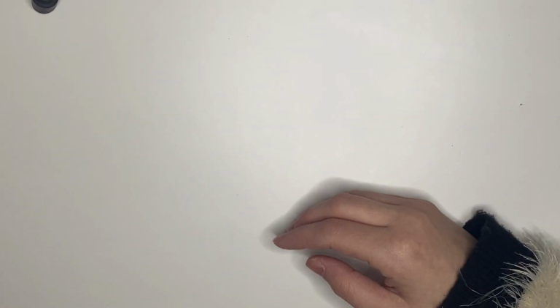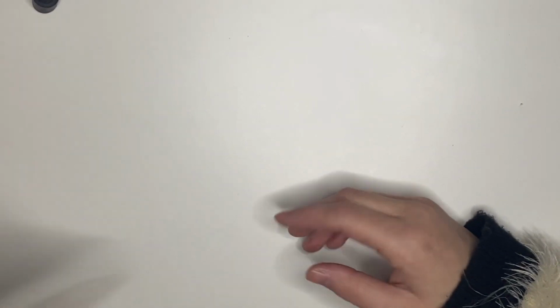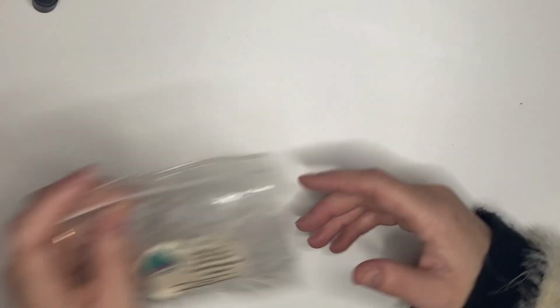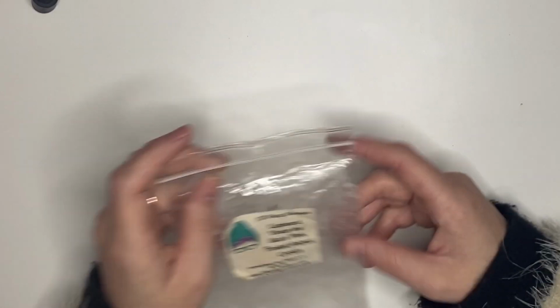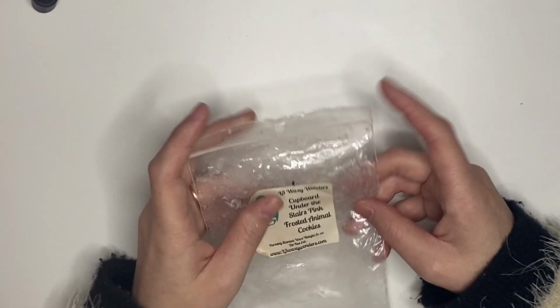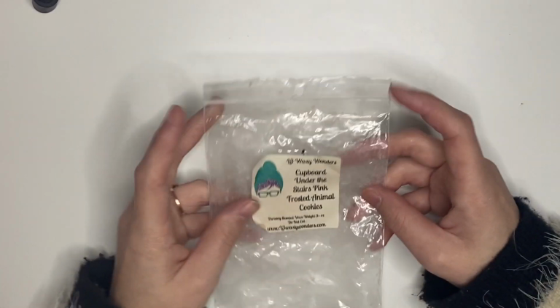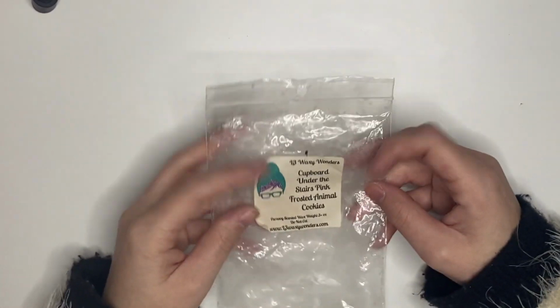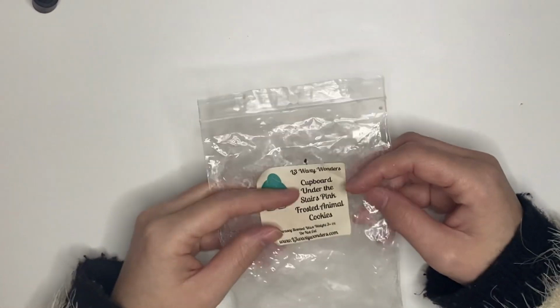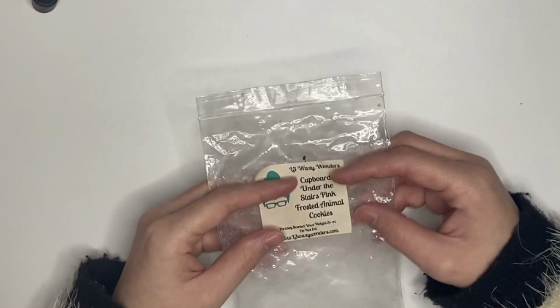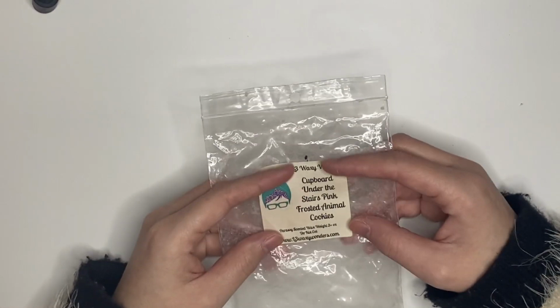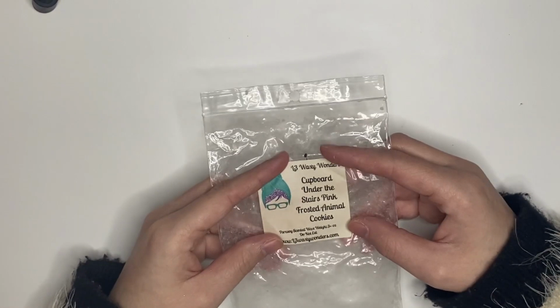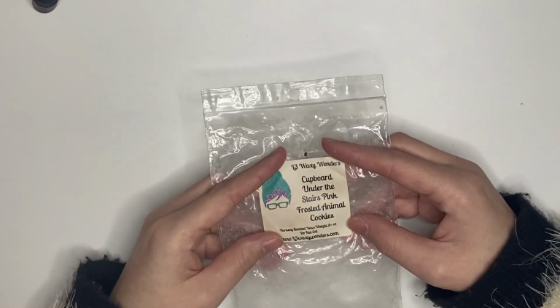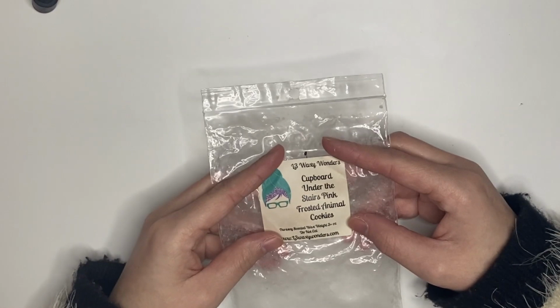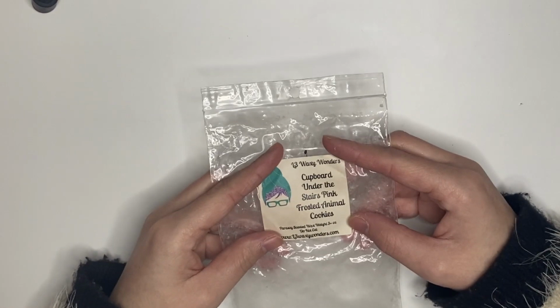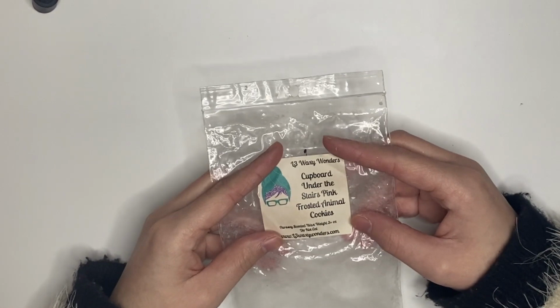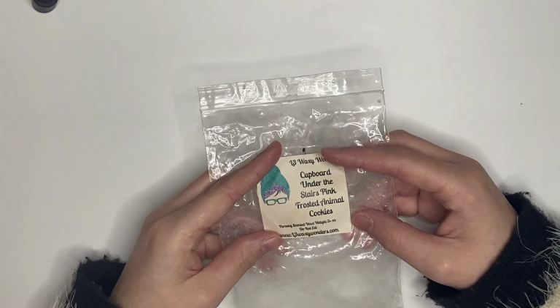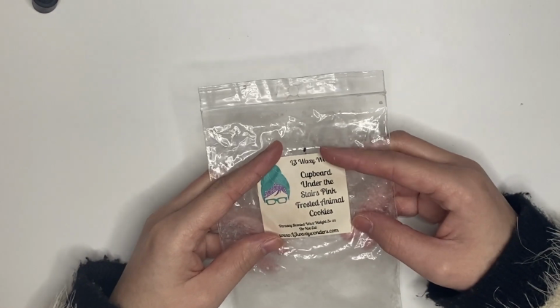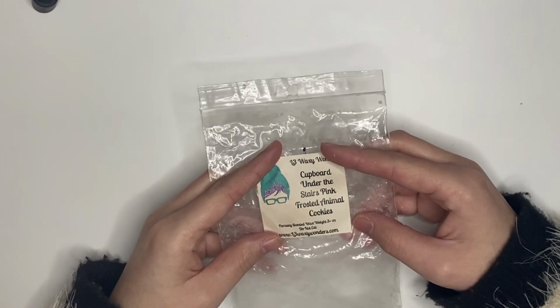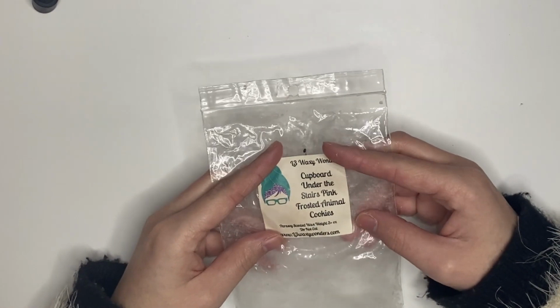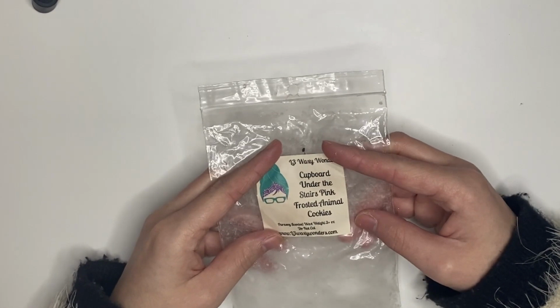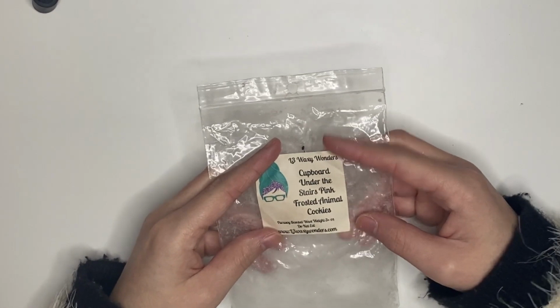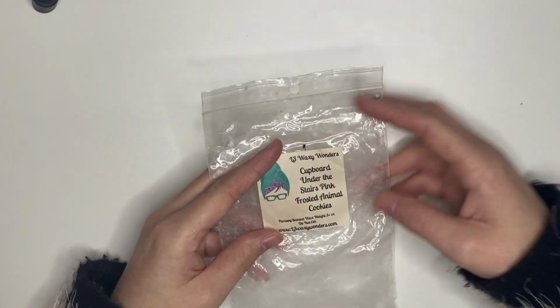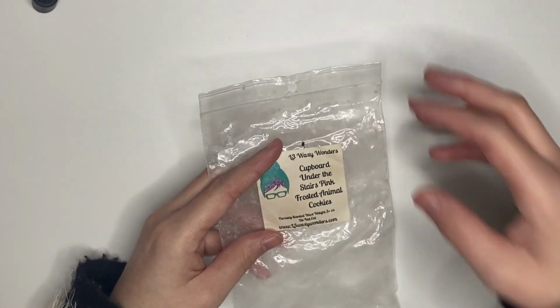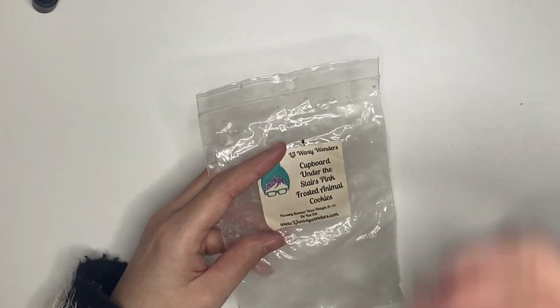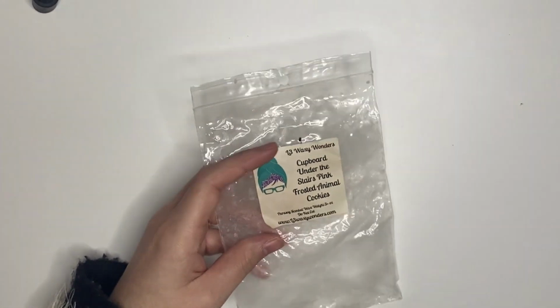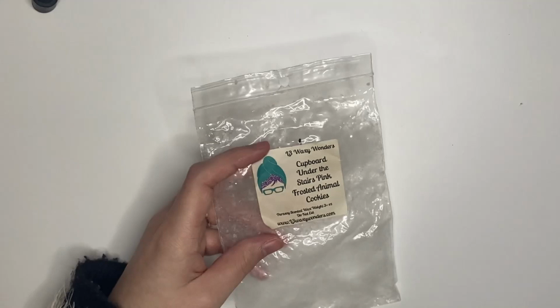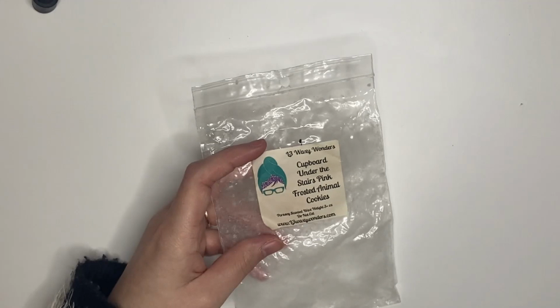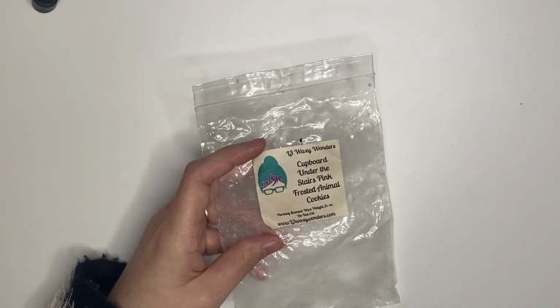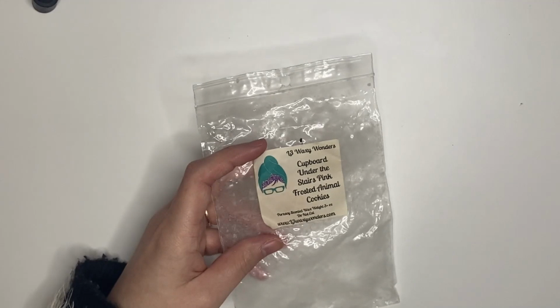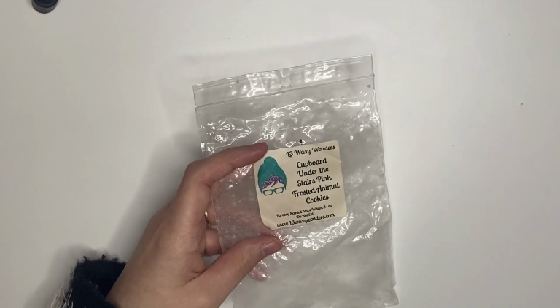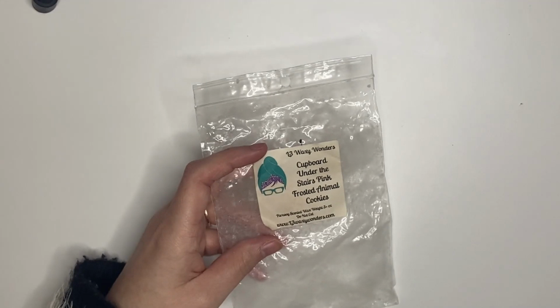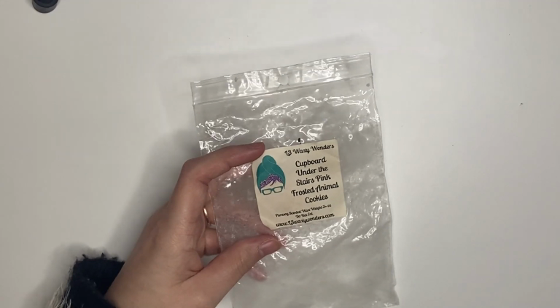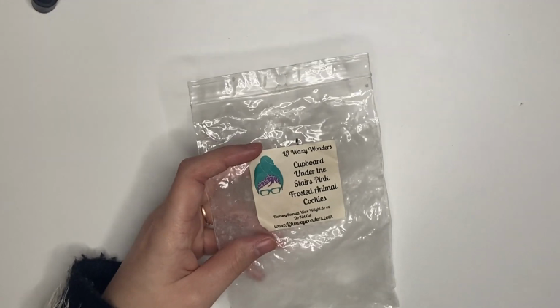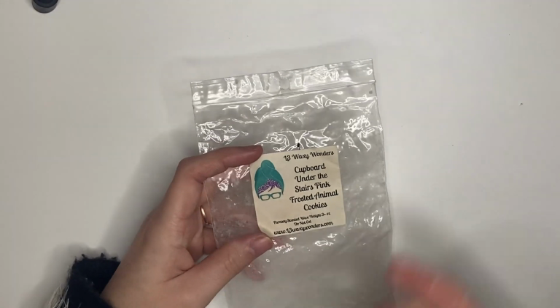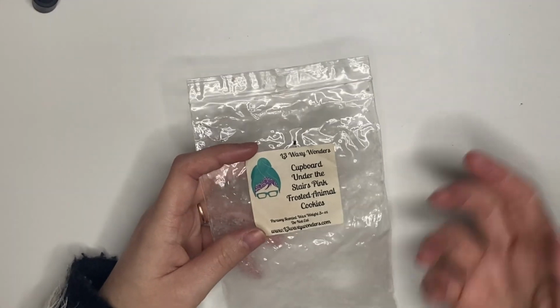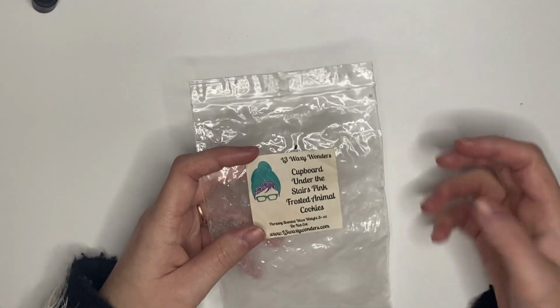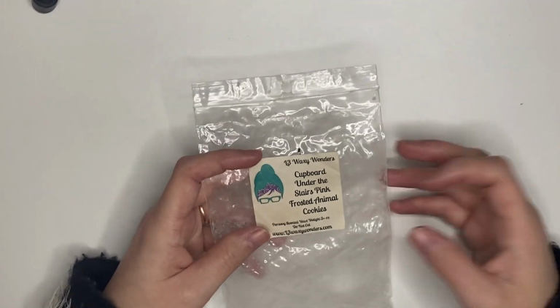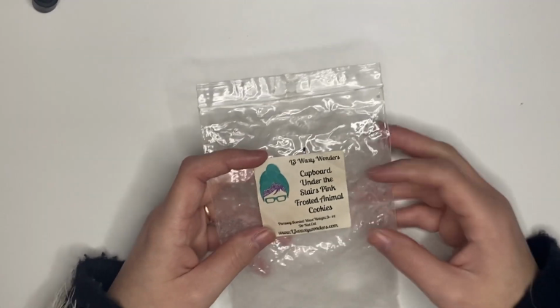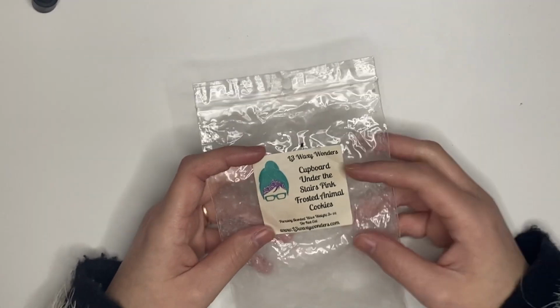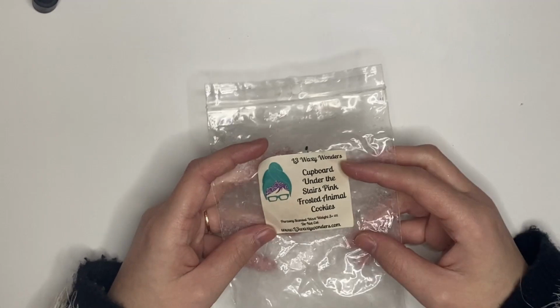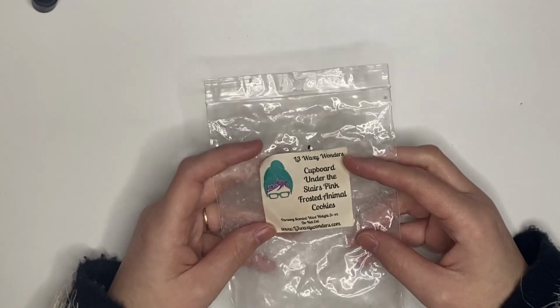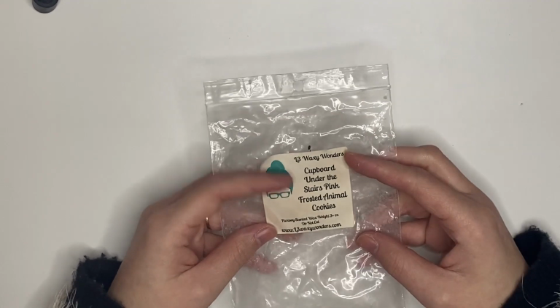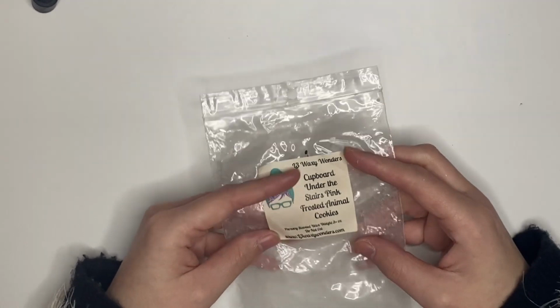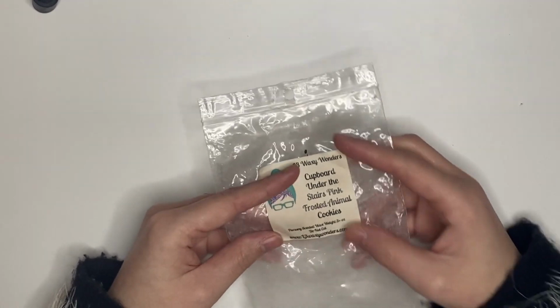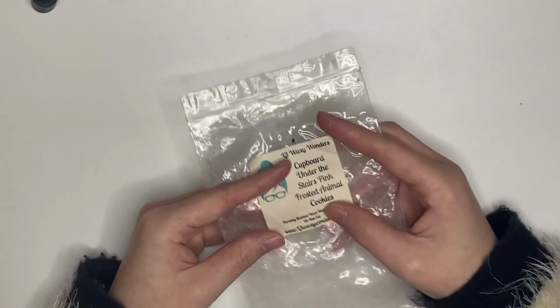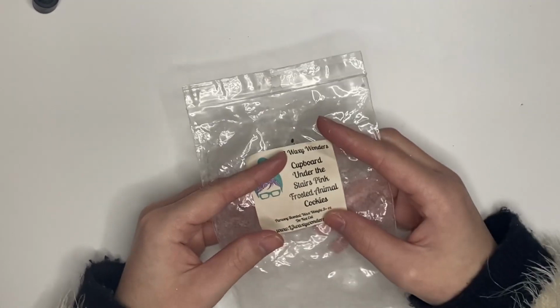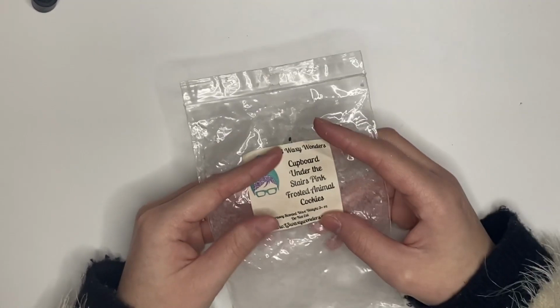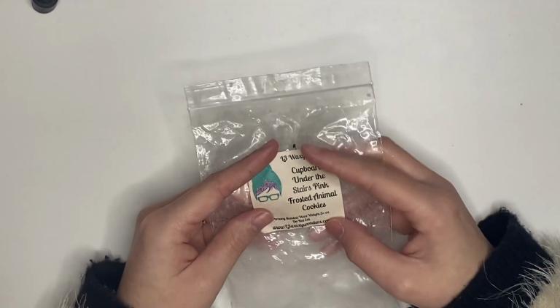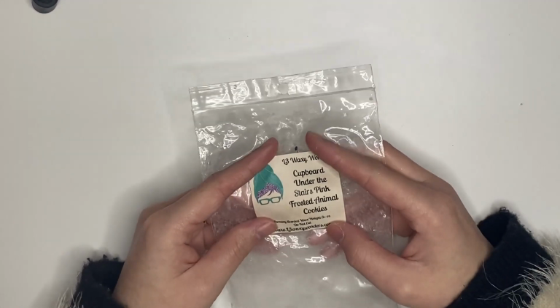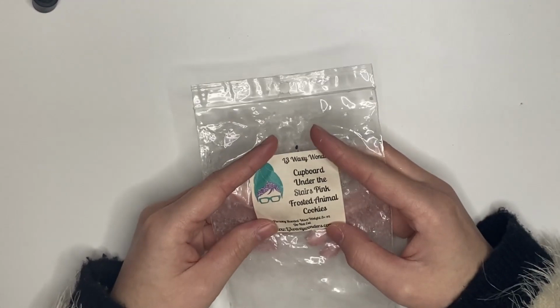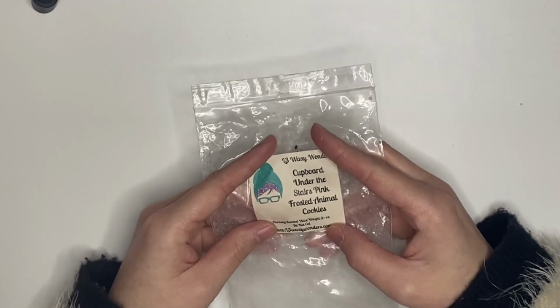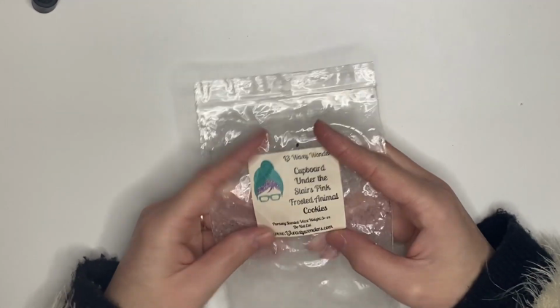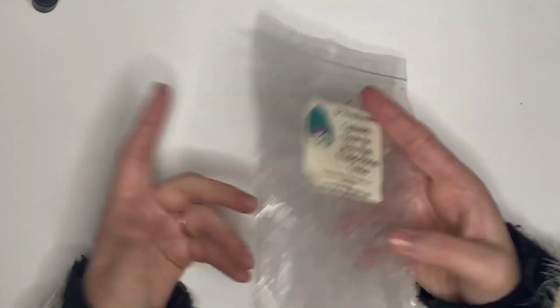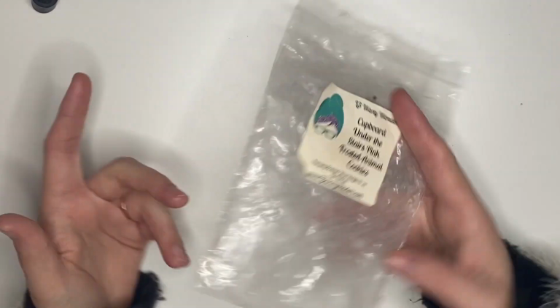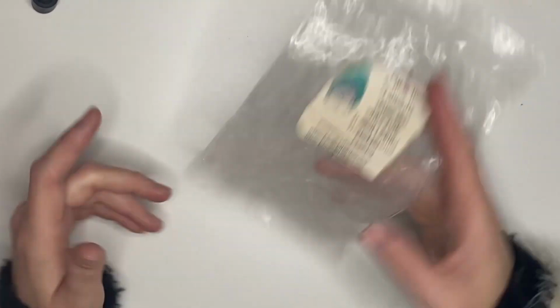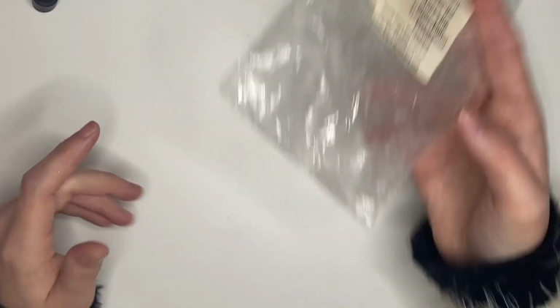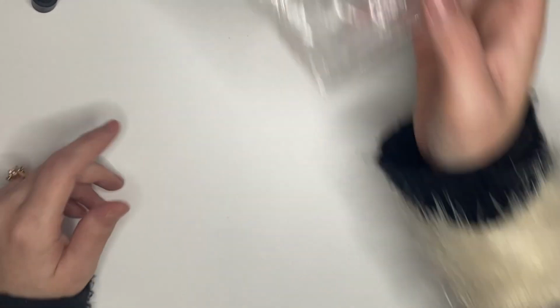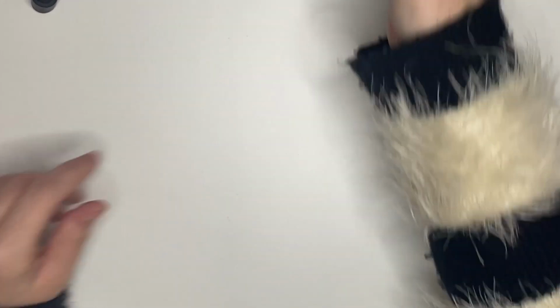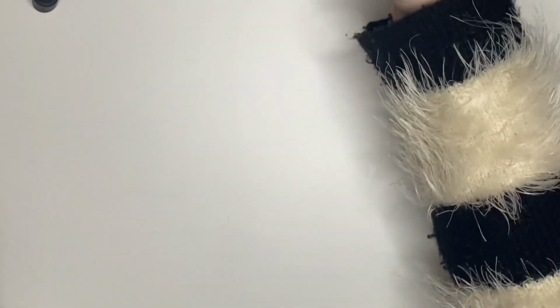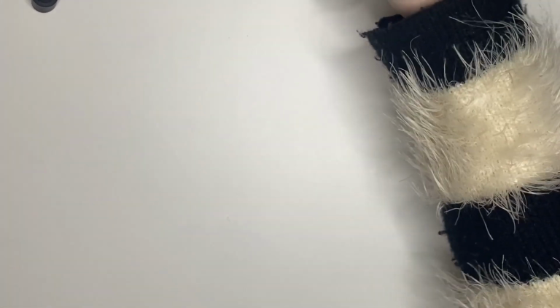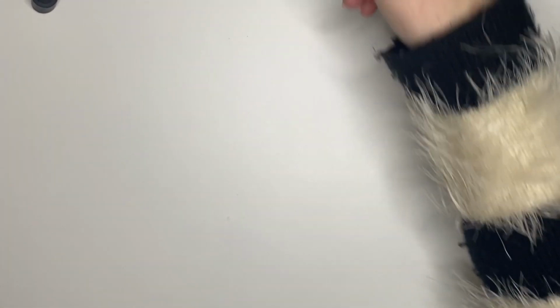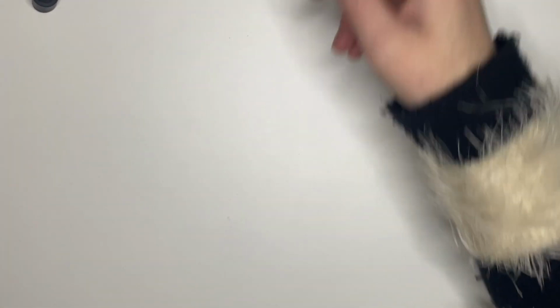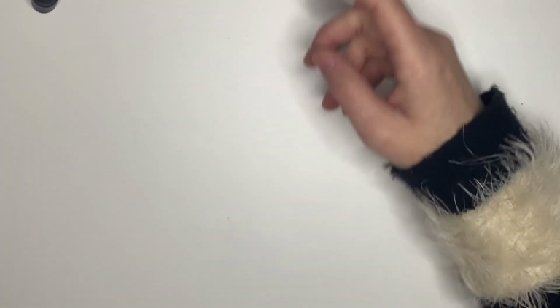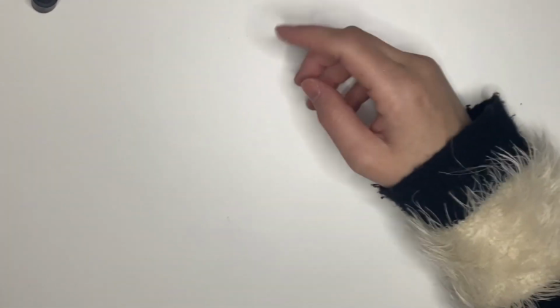Covered Under the Stairs — pink frosted animal cookies from L3. This was really yummy, I very much enjoyed it and would definitely get it again.